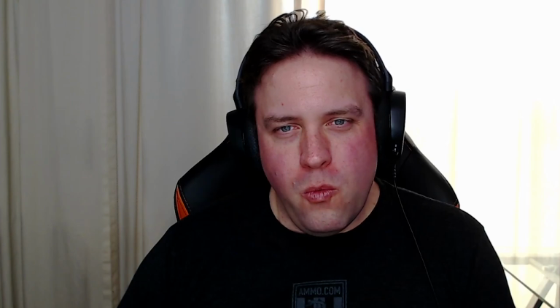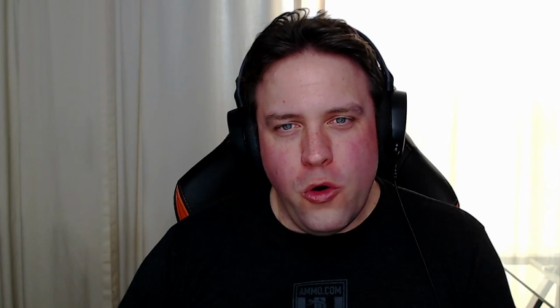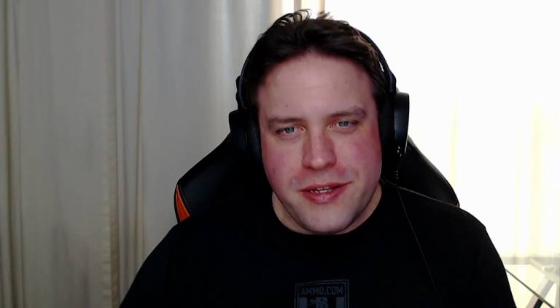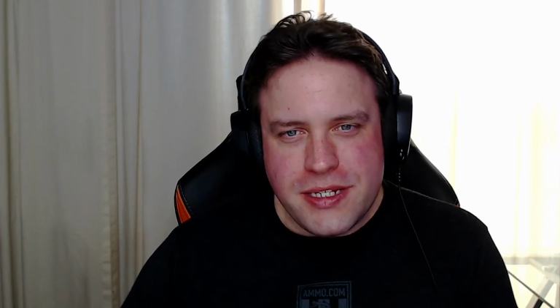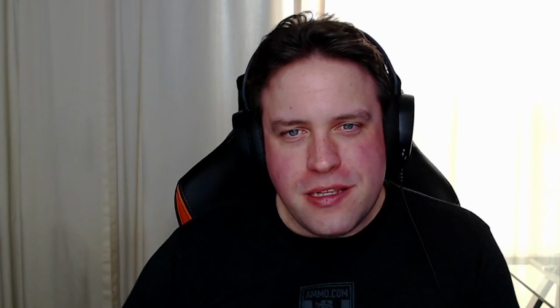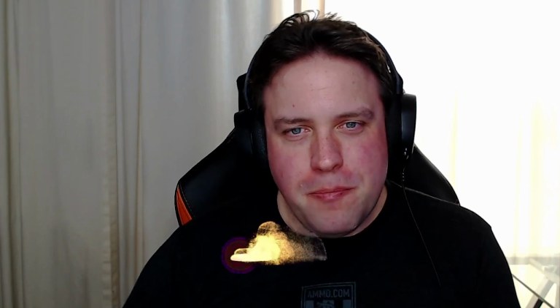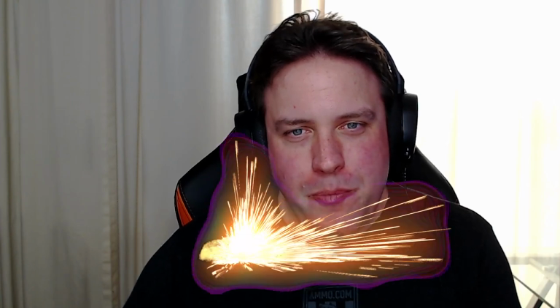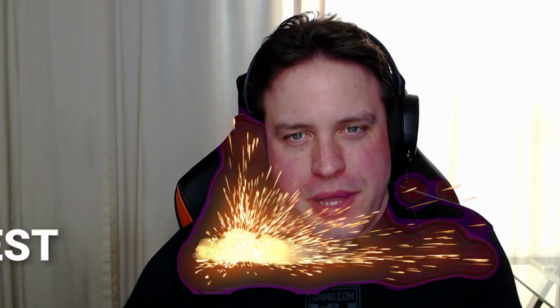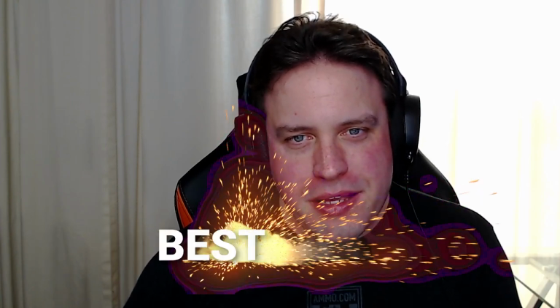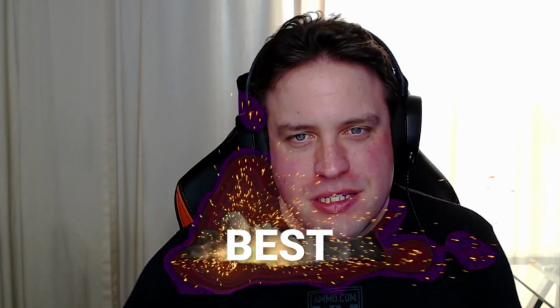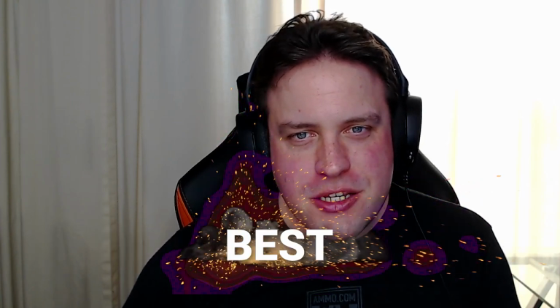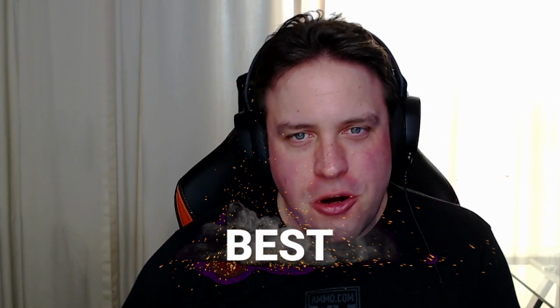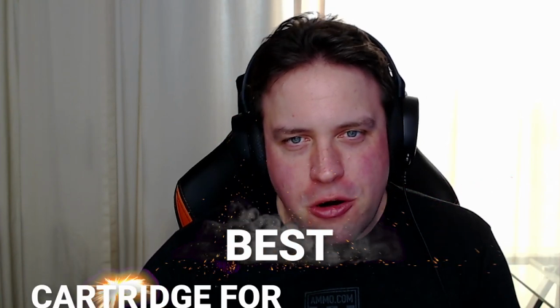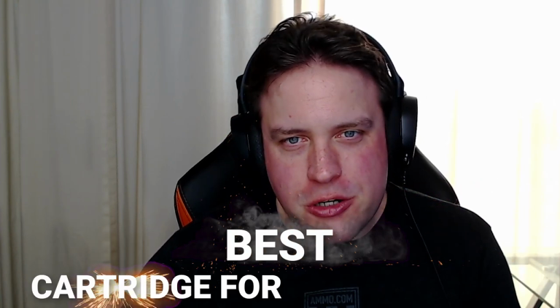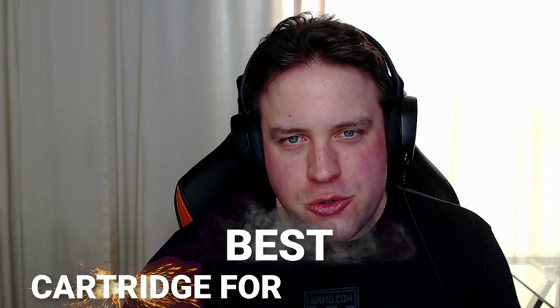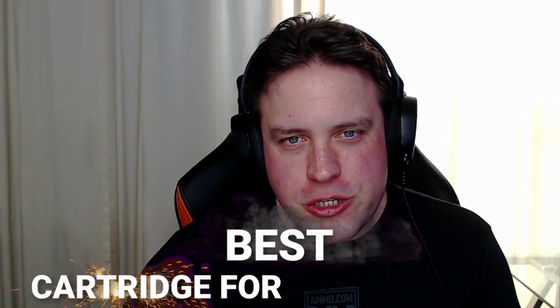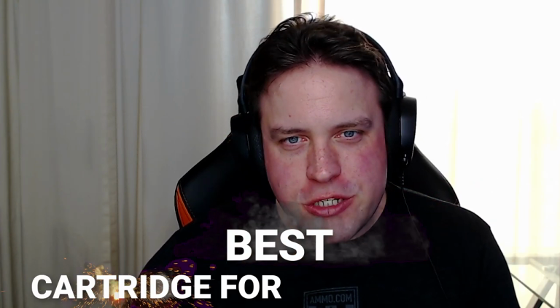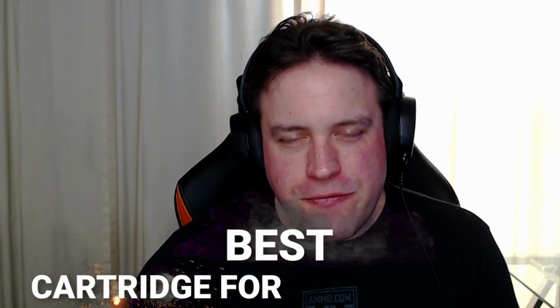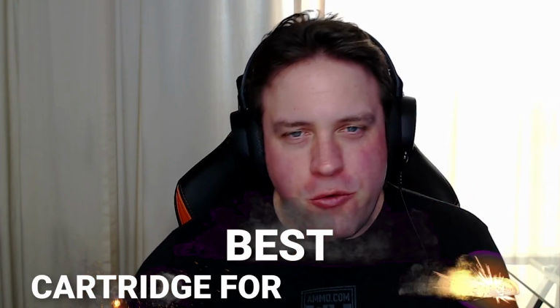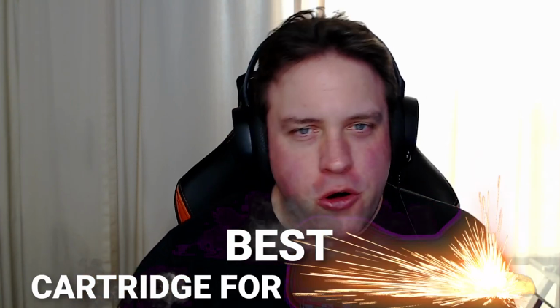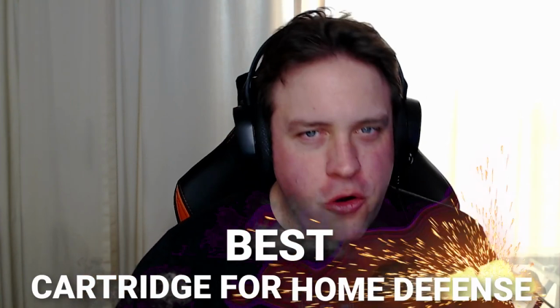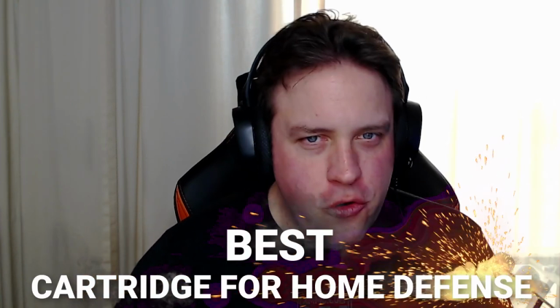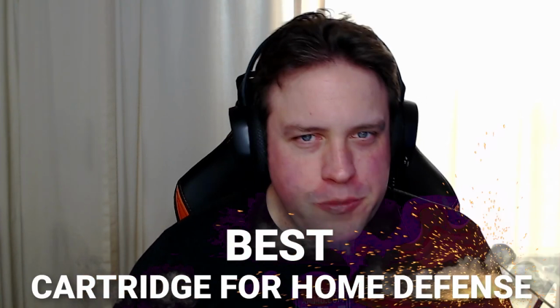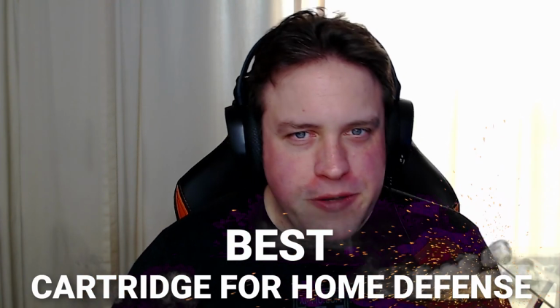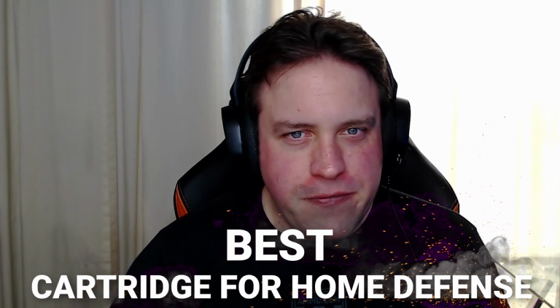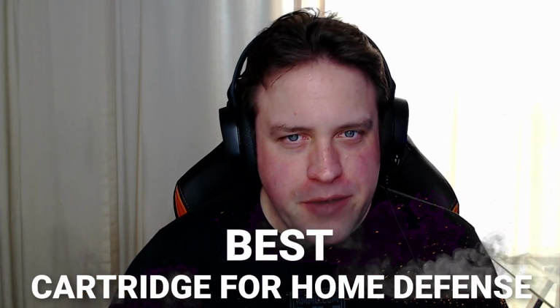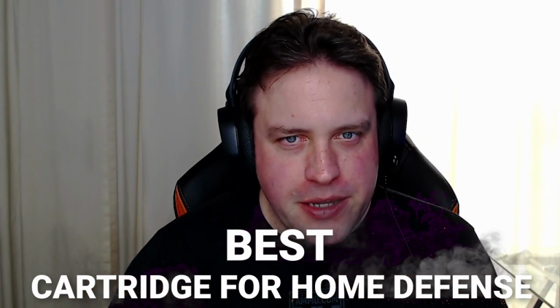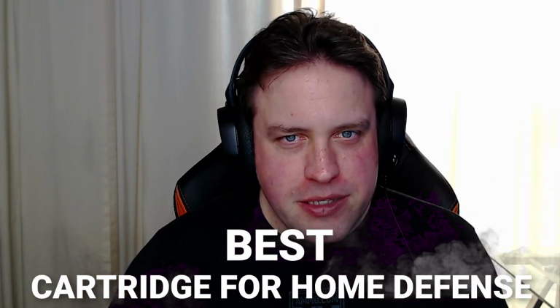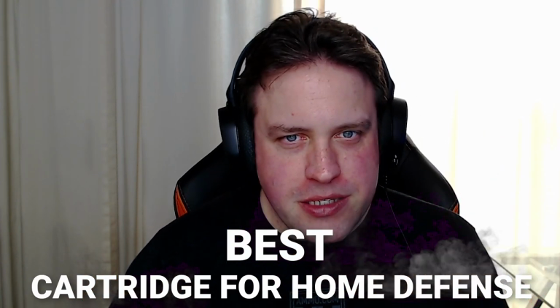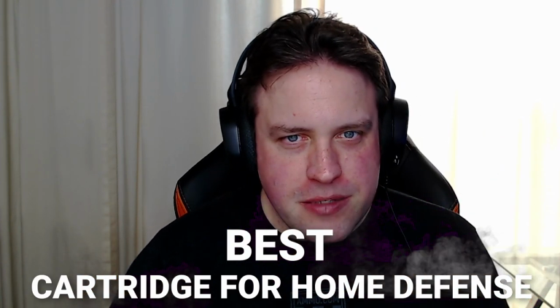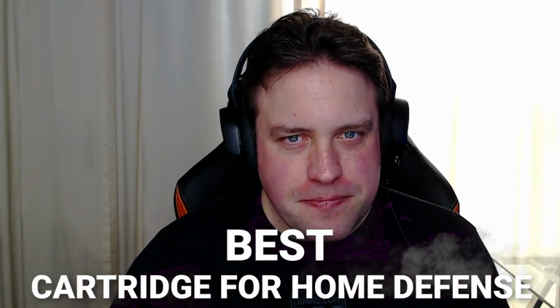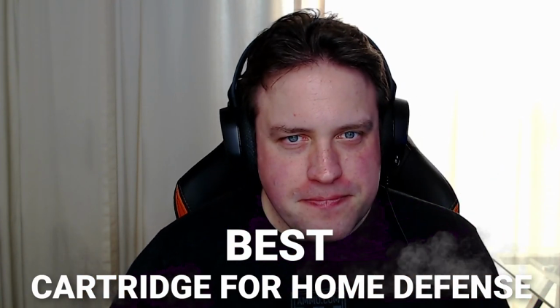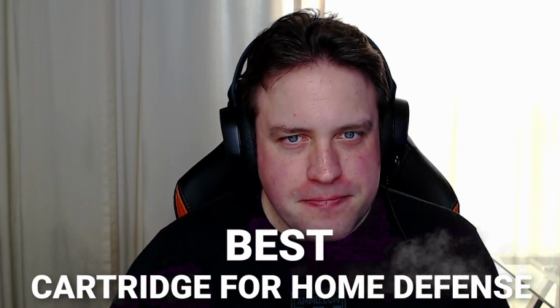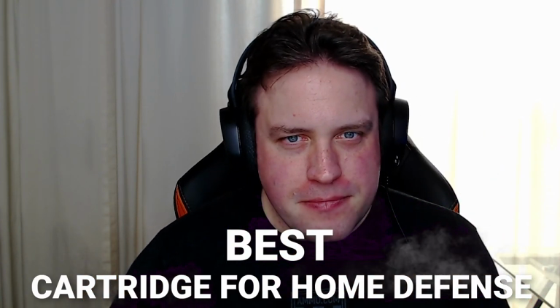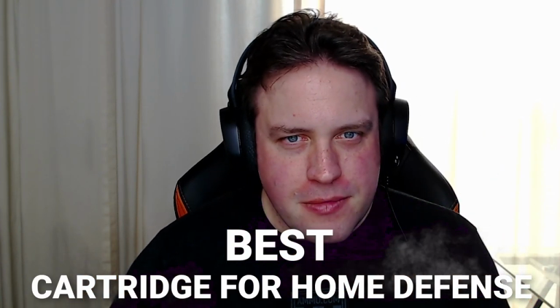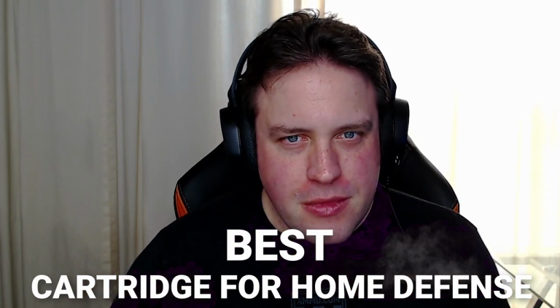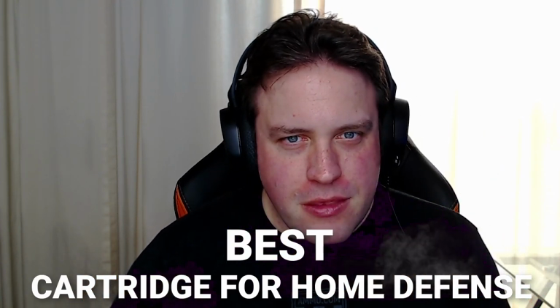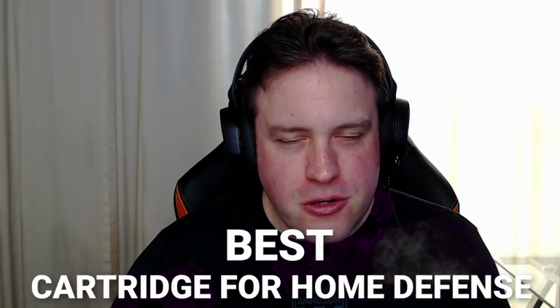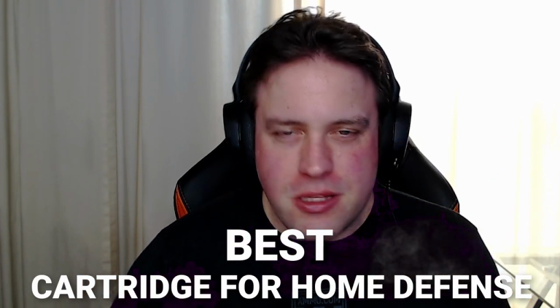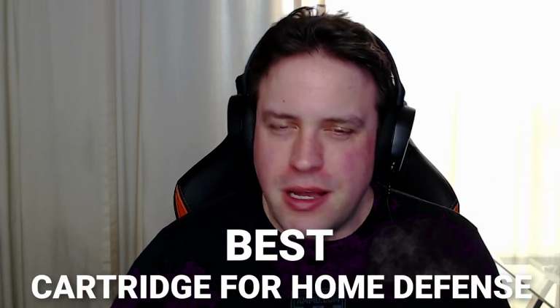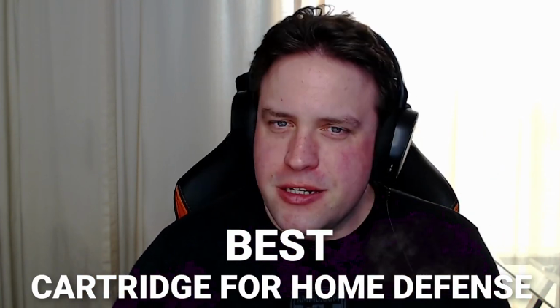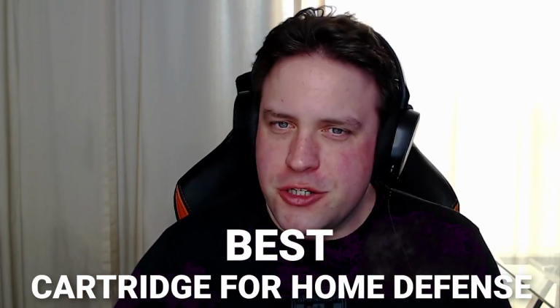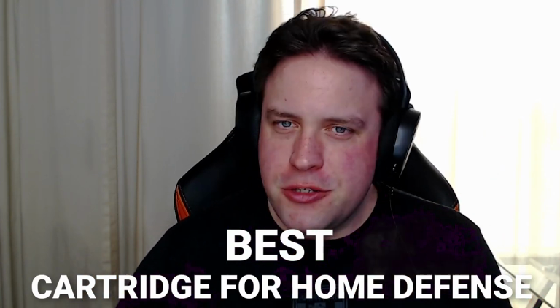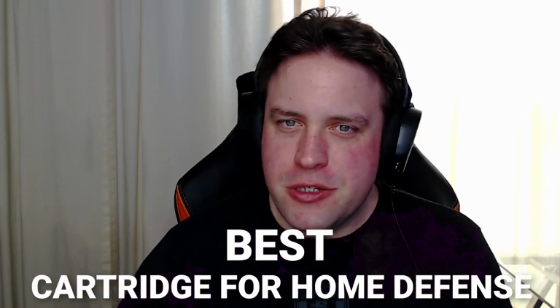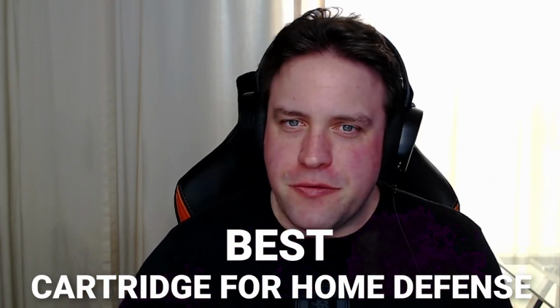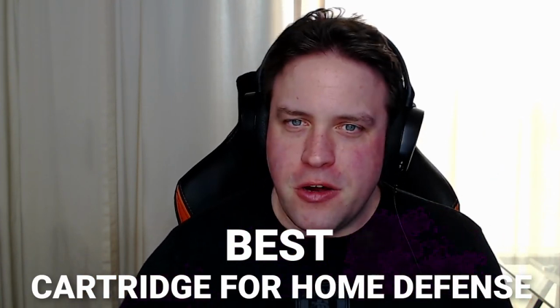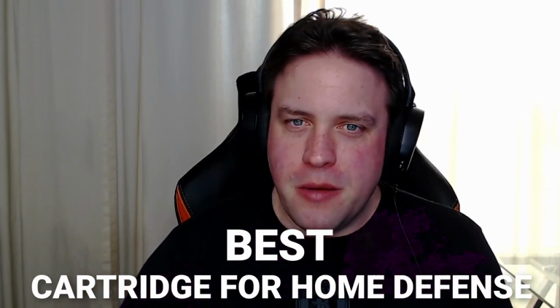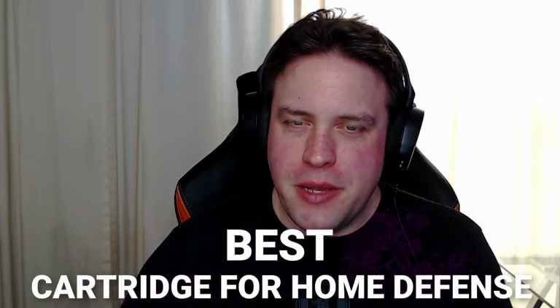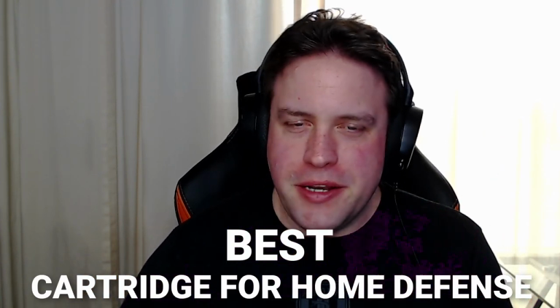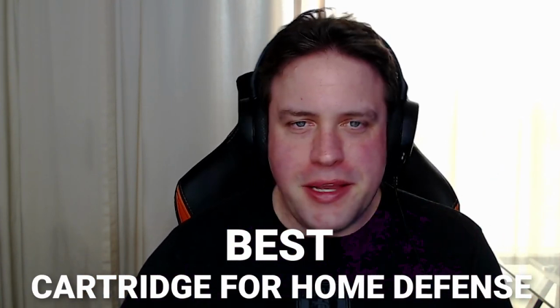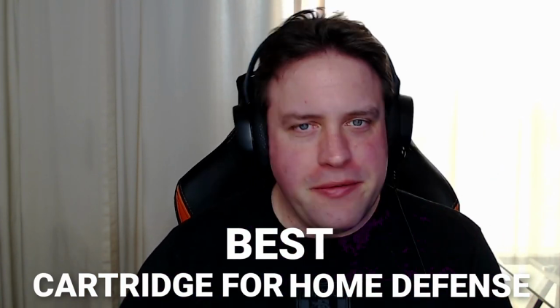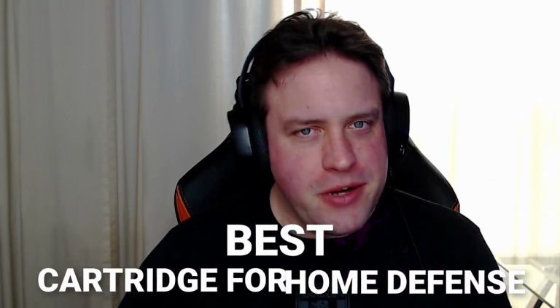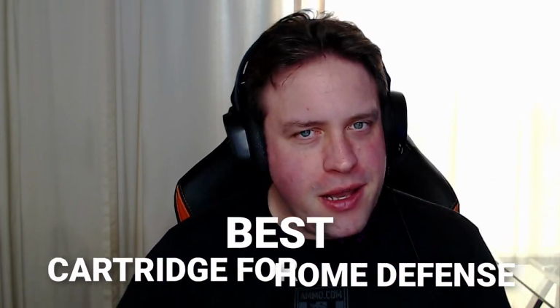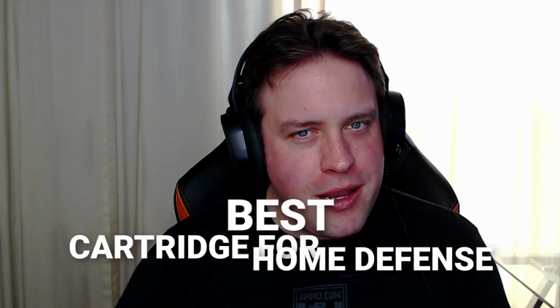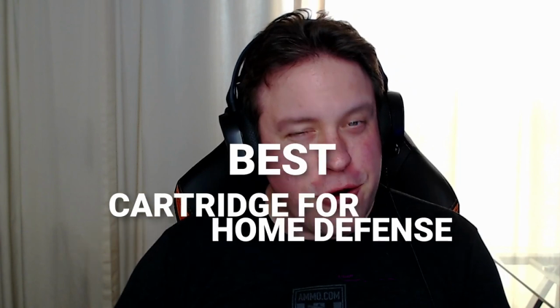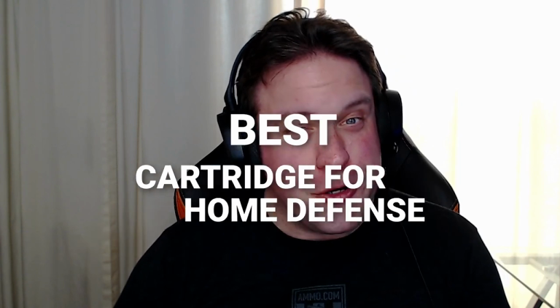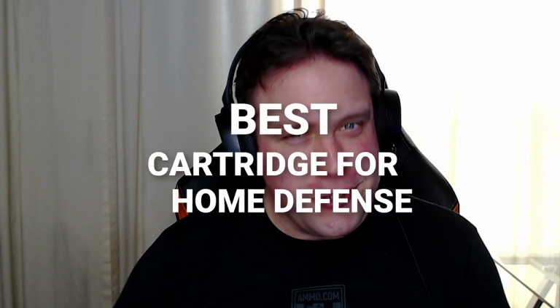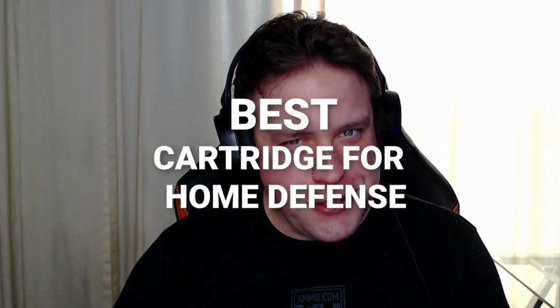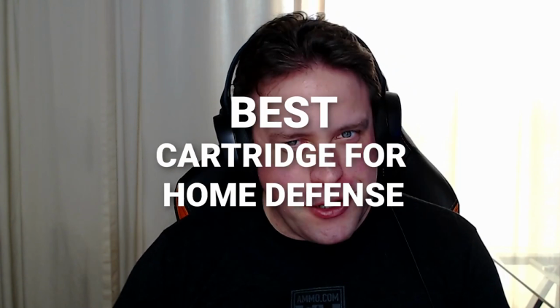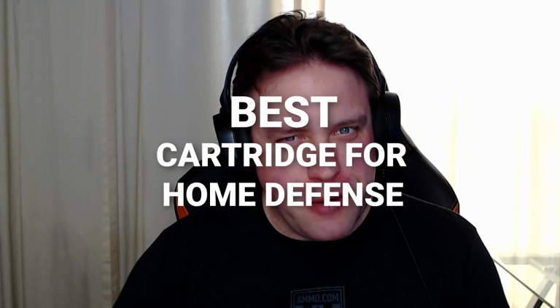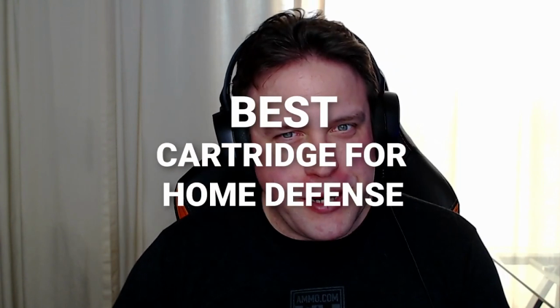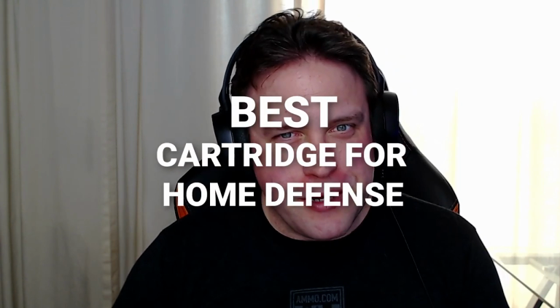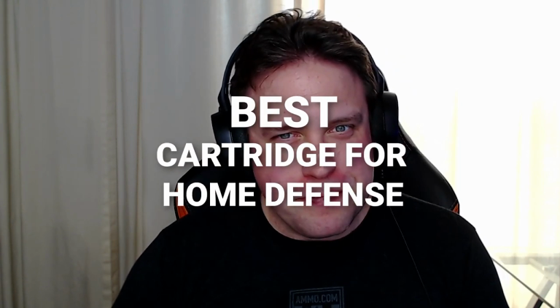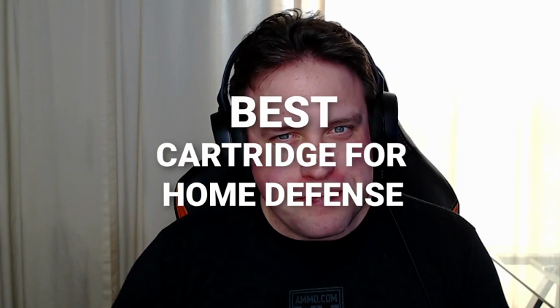What's the best cartridge for home defense? There's a lot to choose from, and Dave and I are going to talk about it.